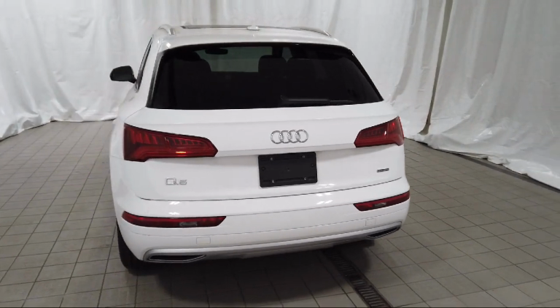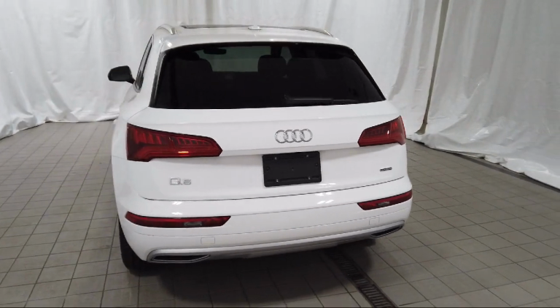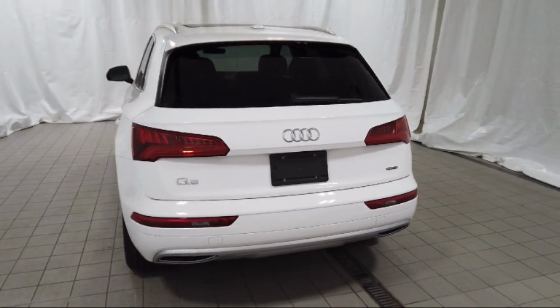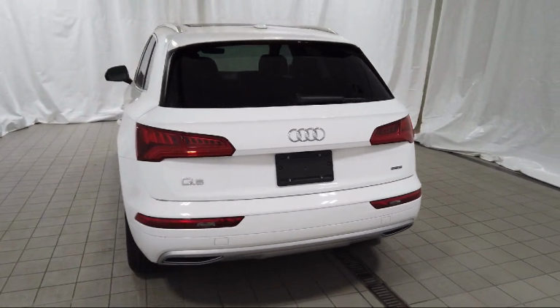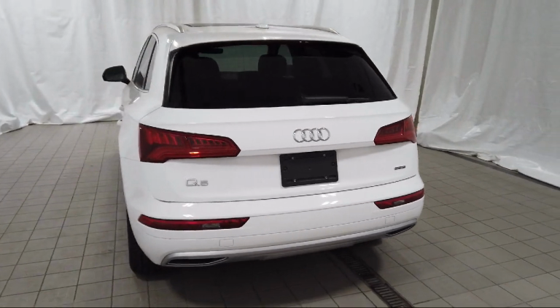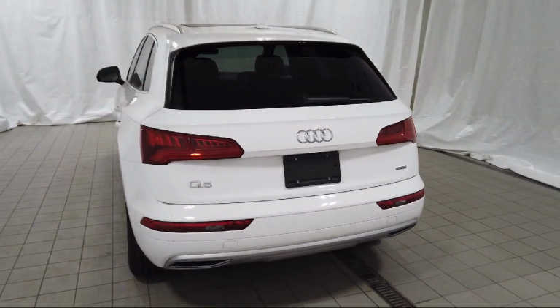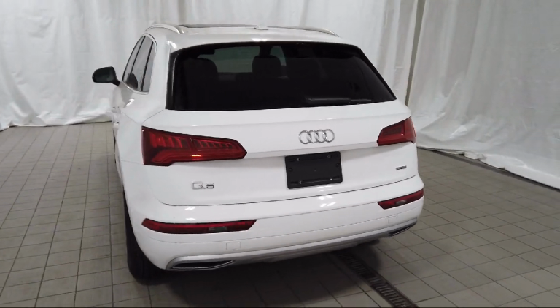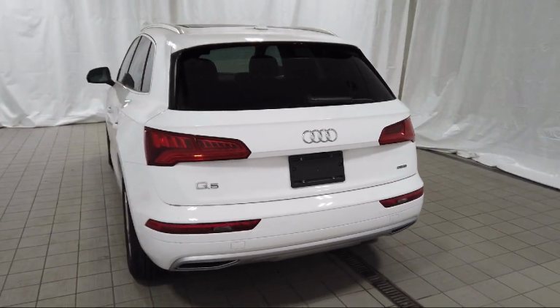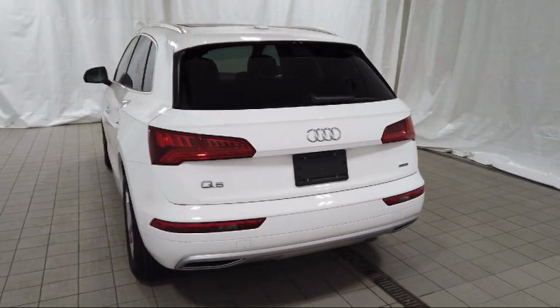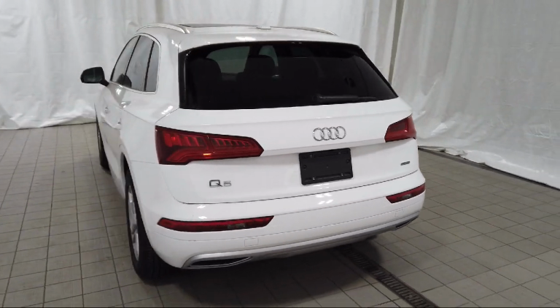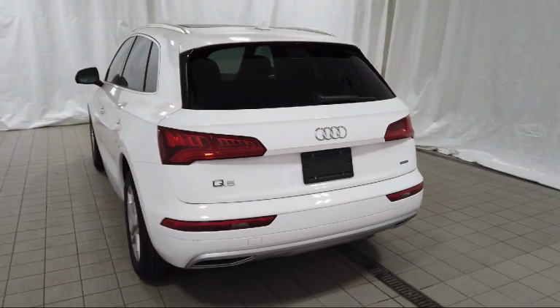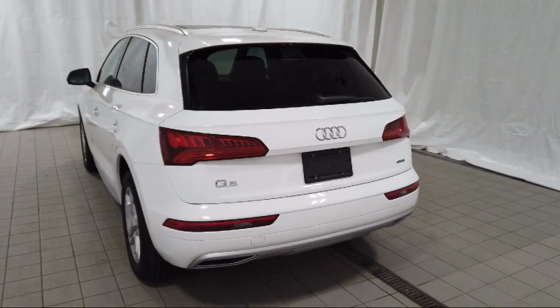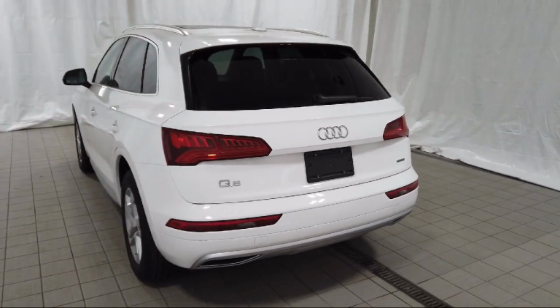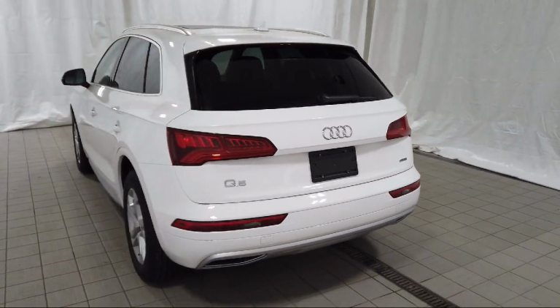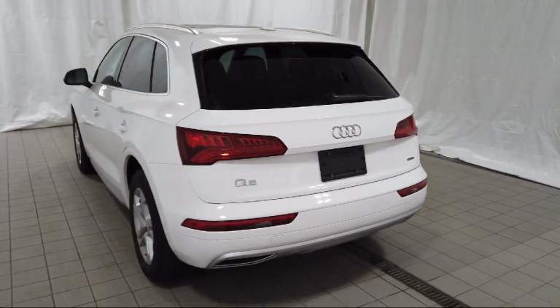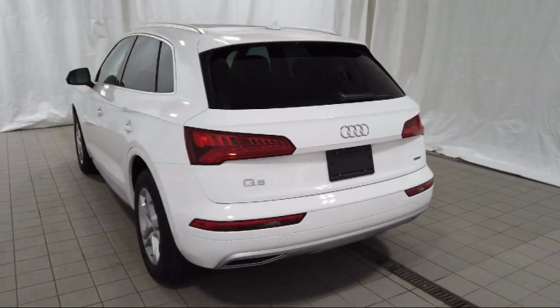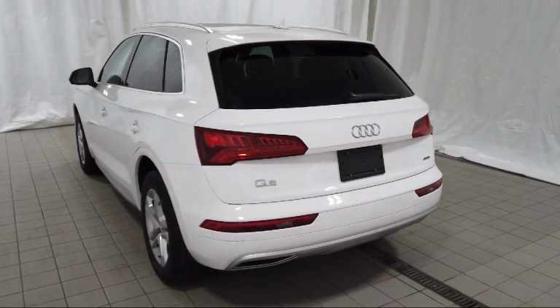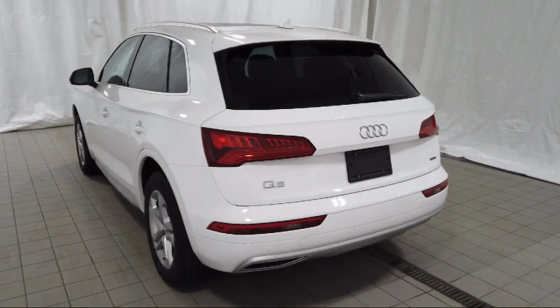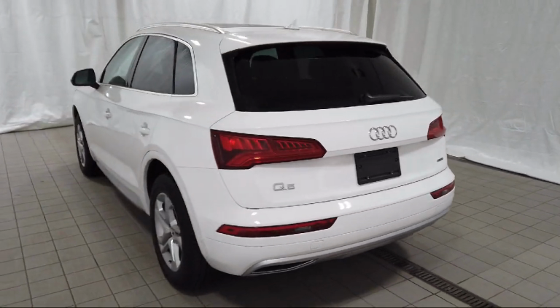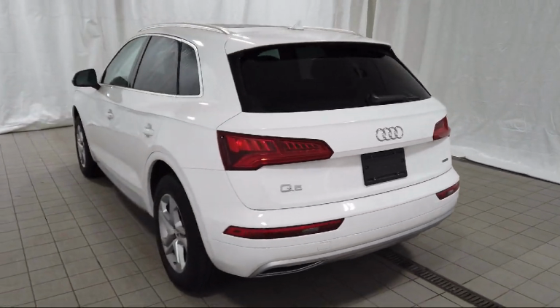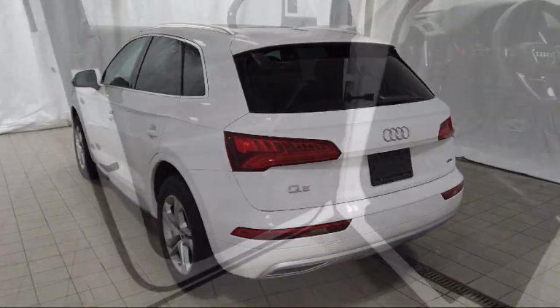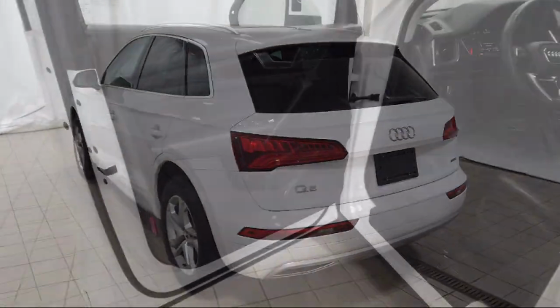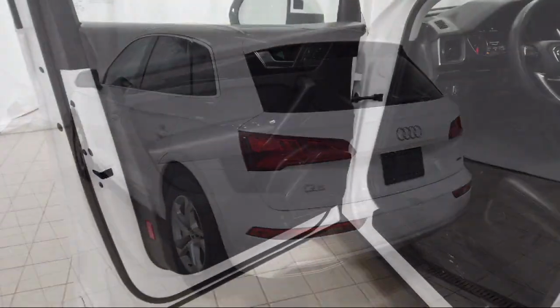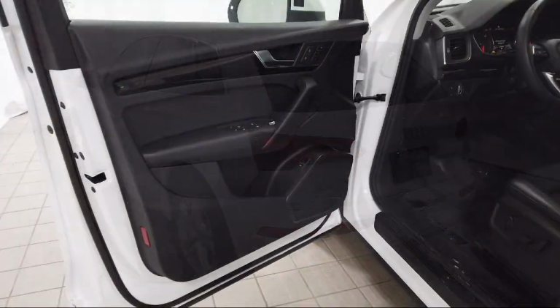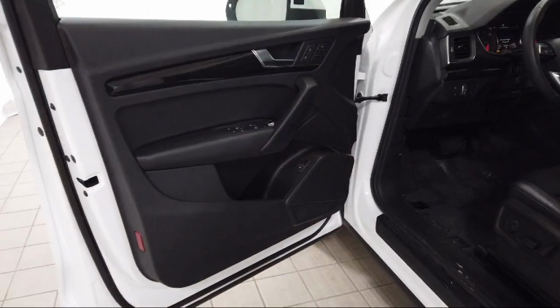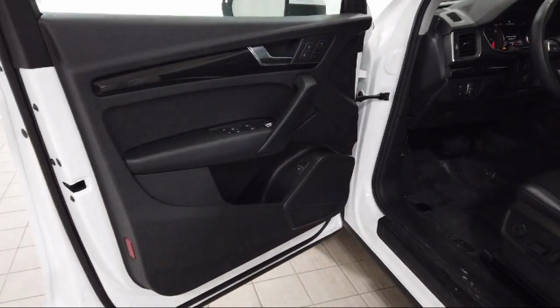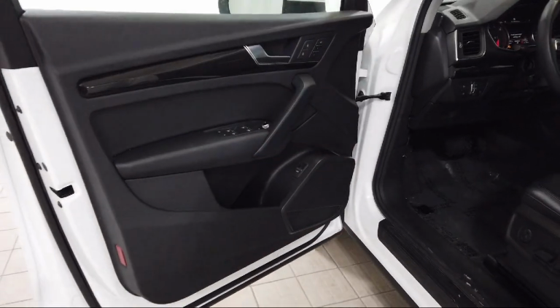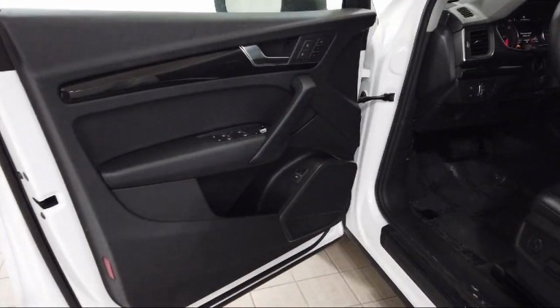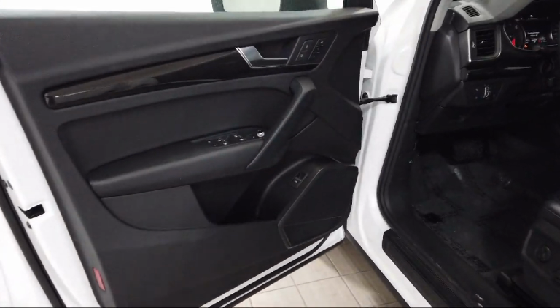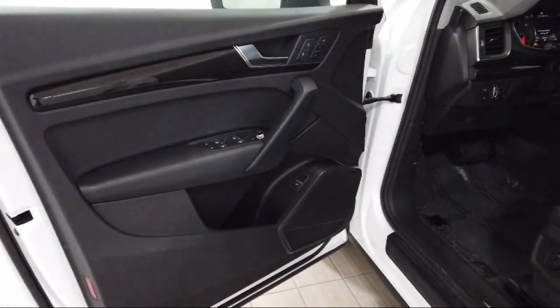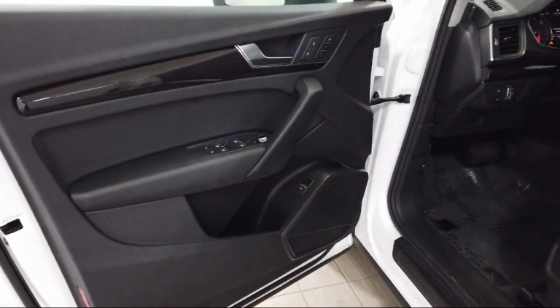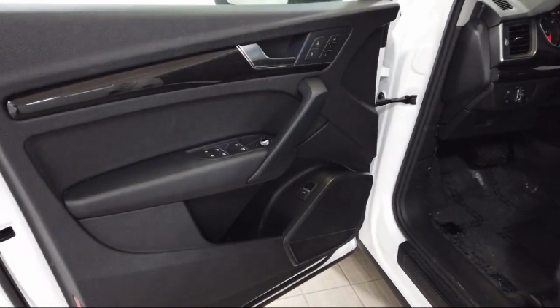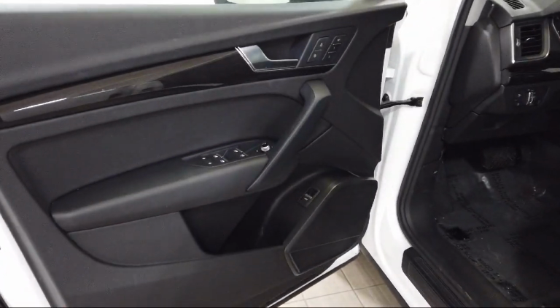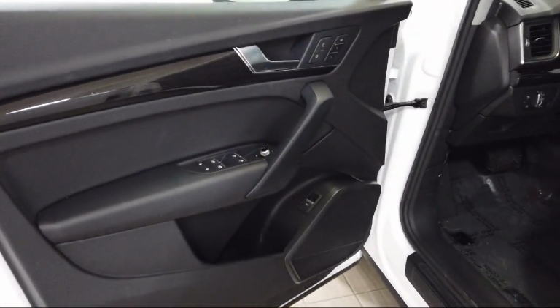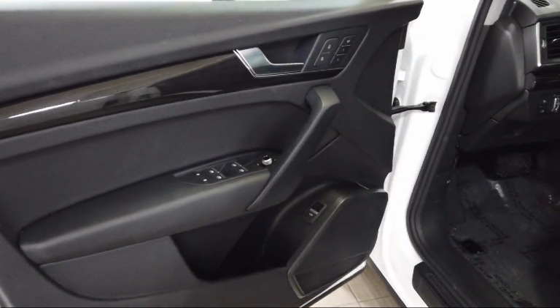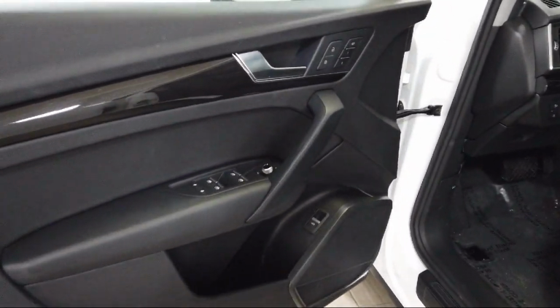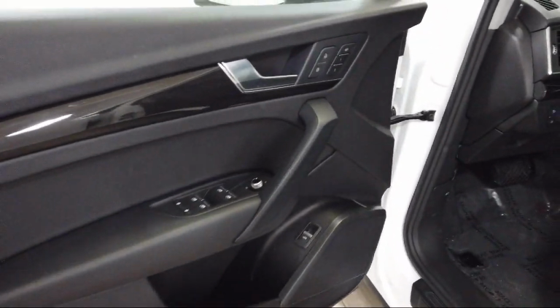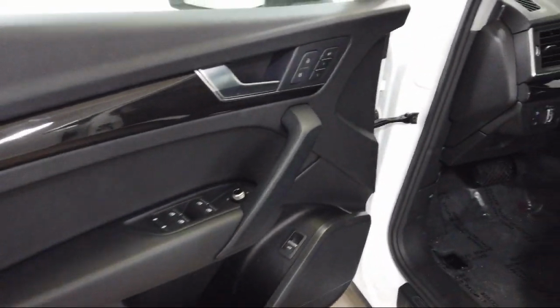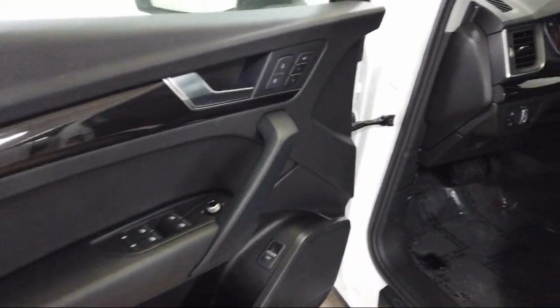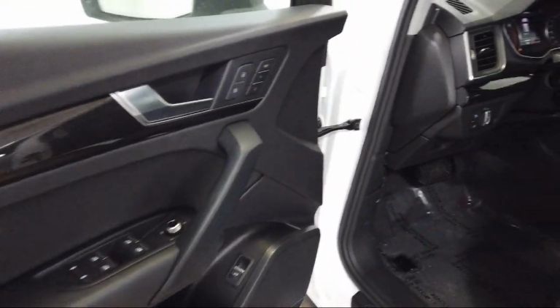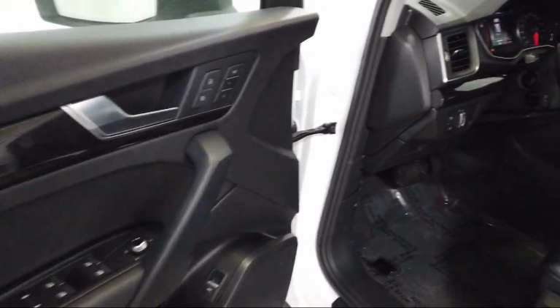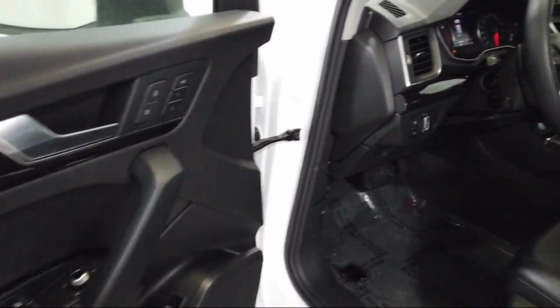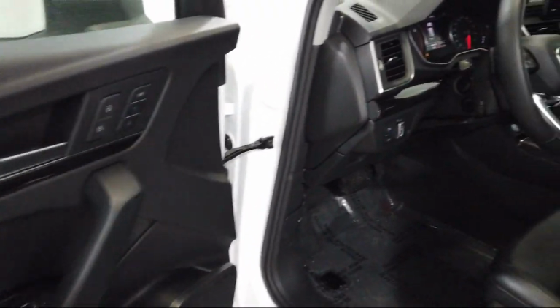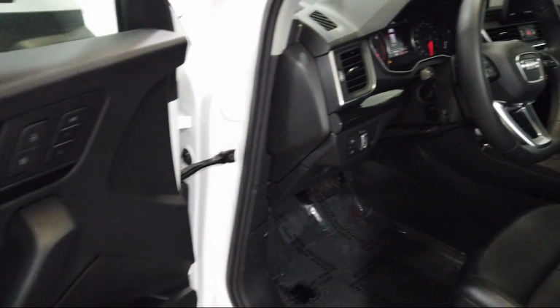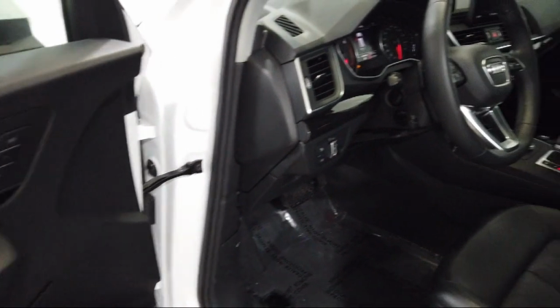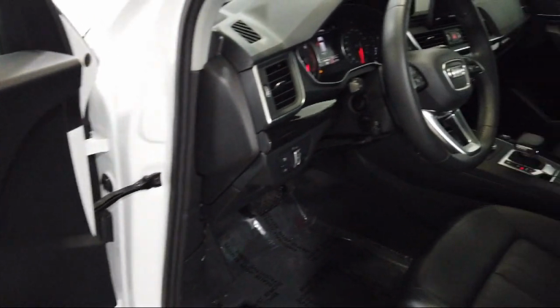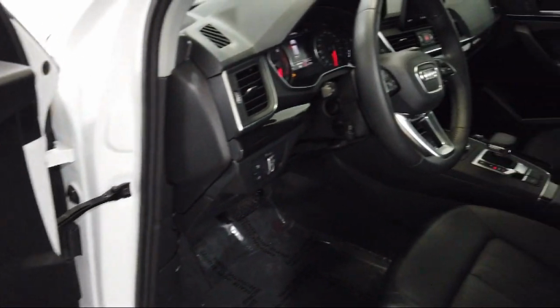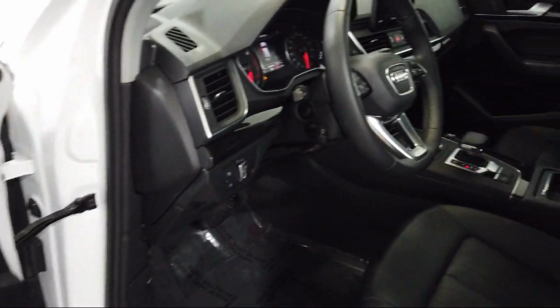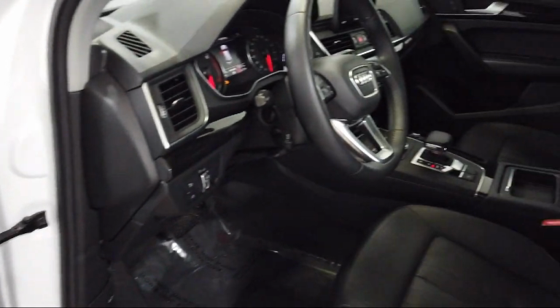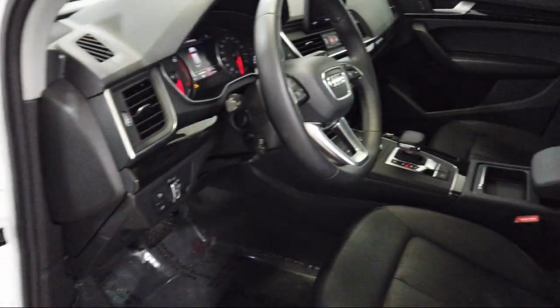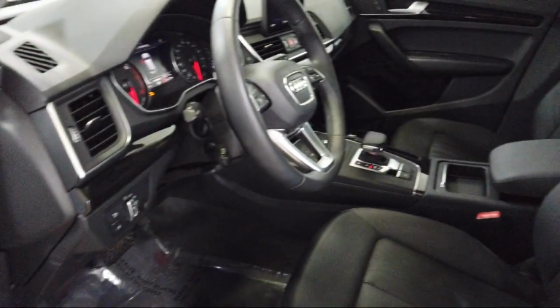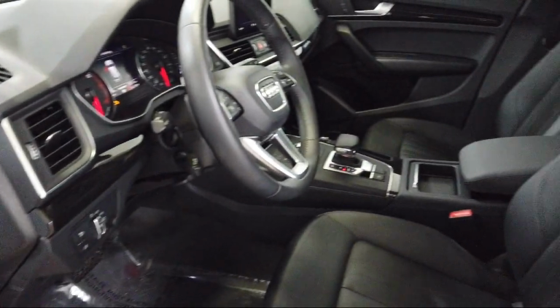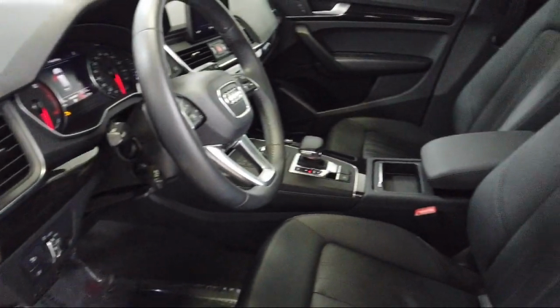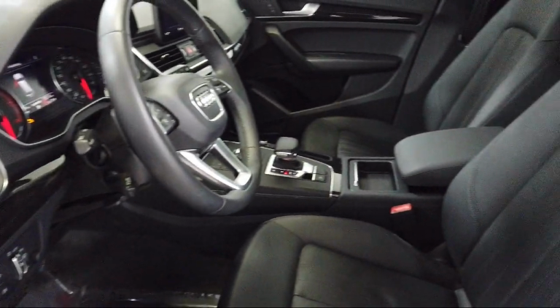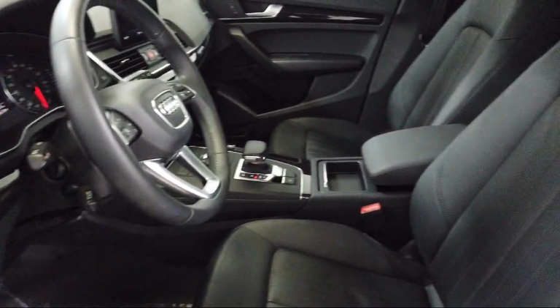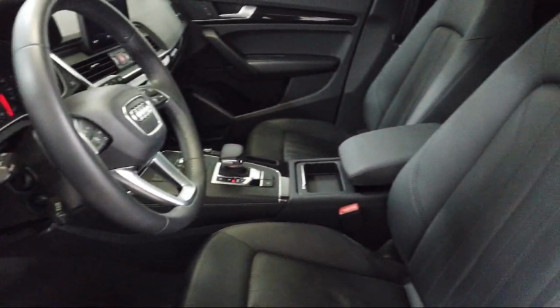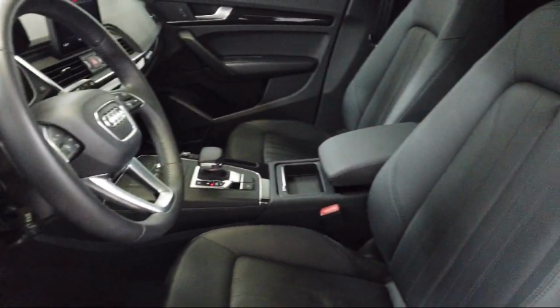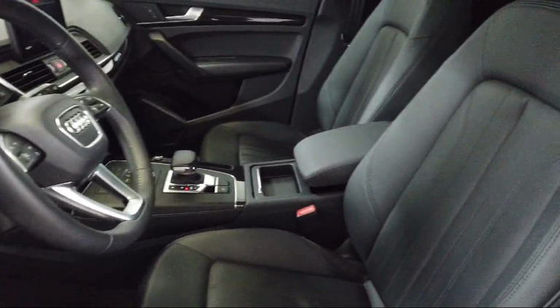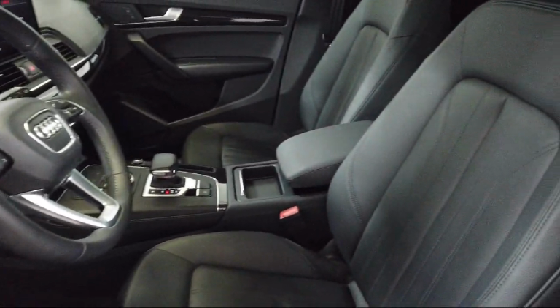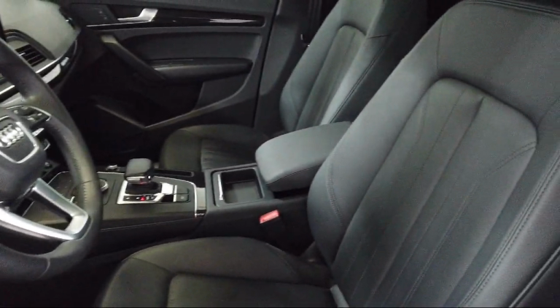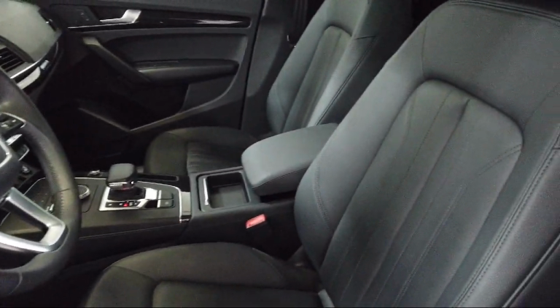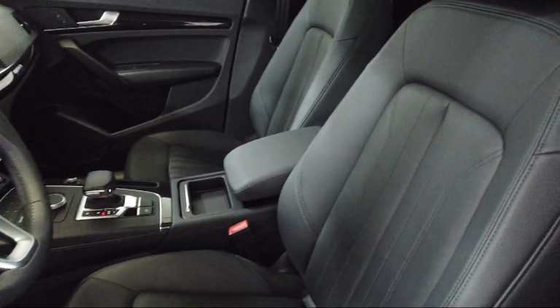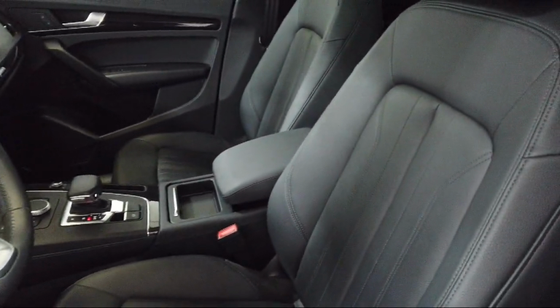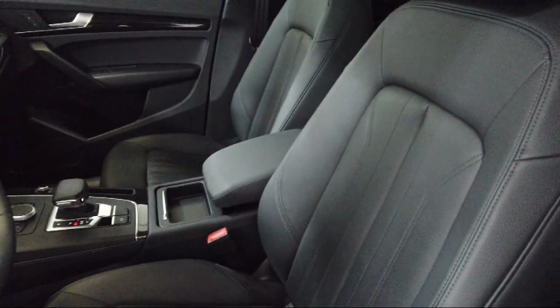Additional features include keyless entry, a roof rack, genuine wood console insert, and it has less than 25,000 miles on the odometer.